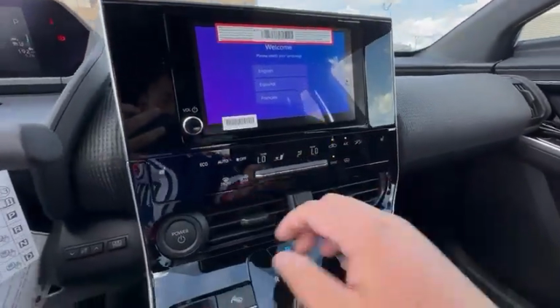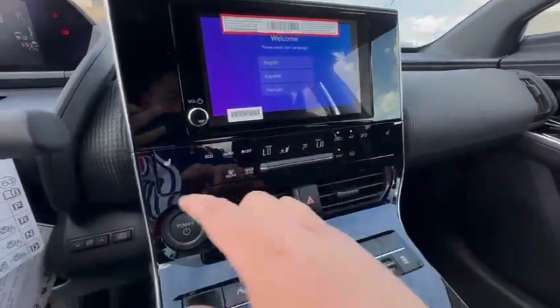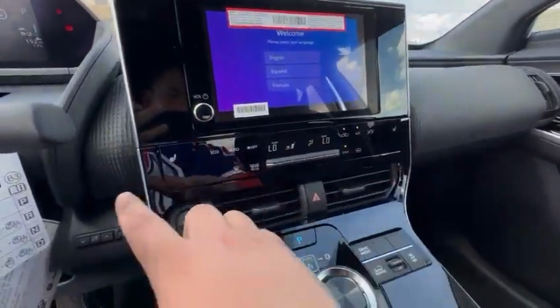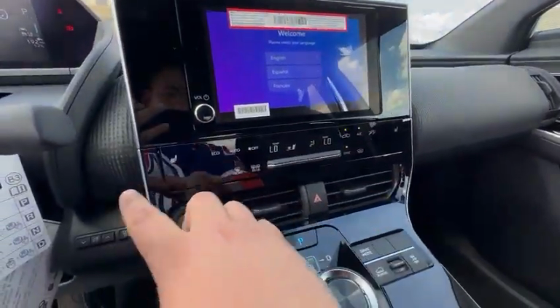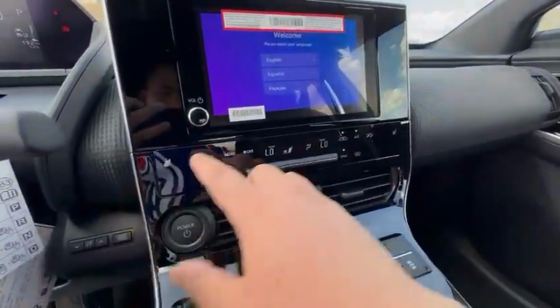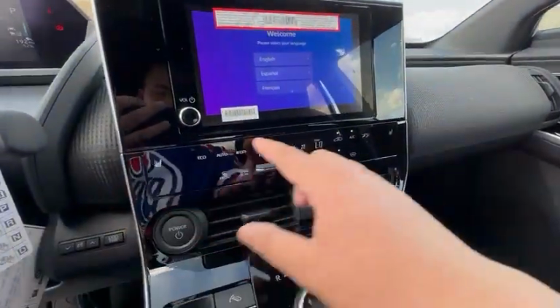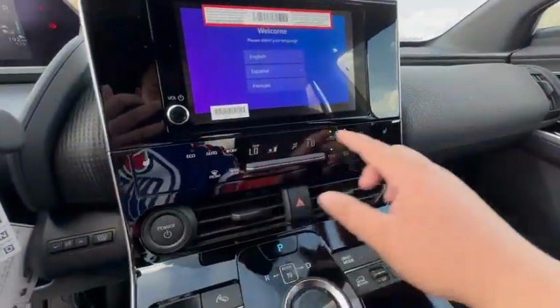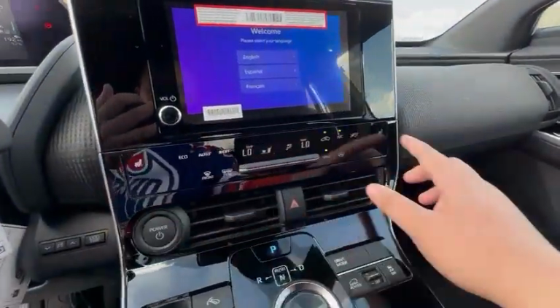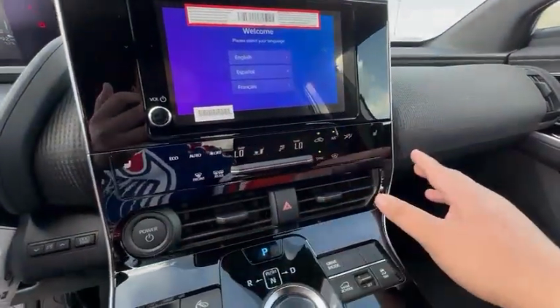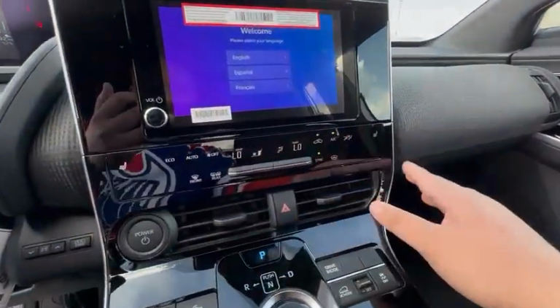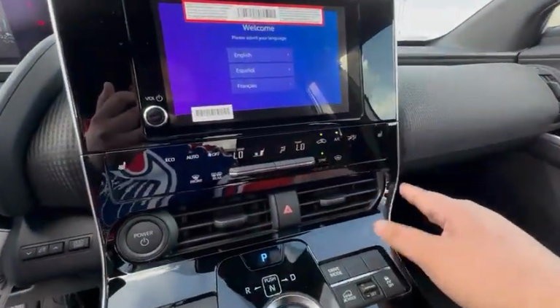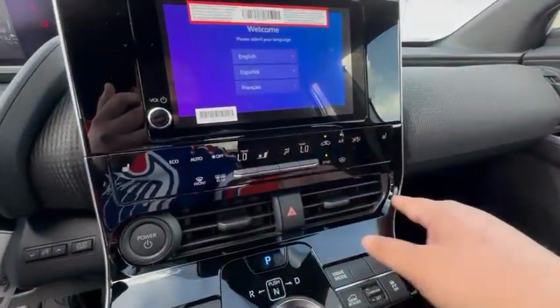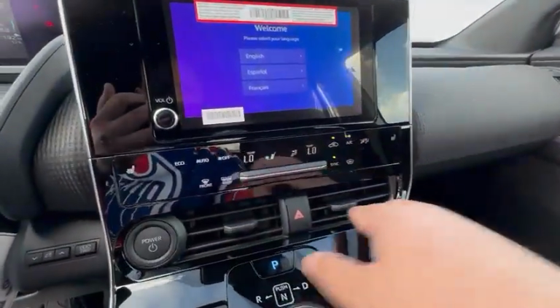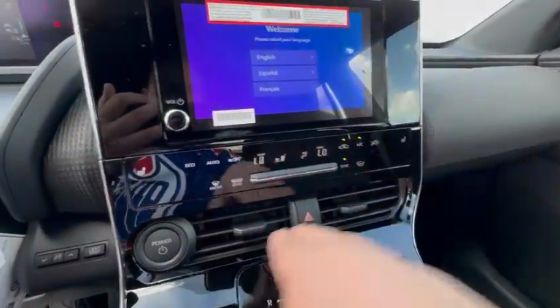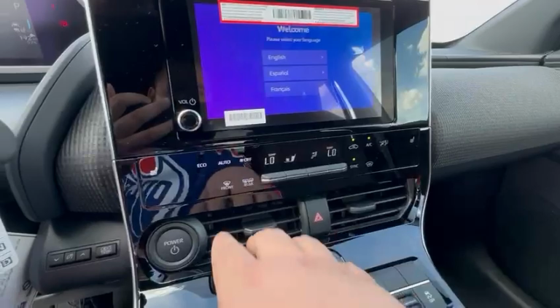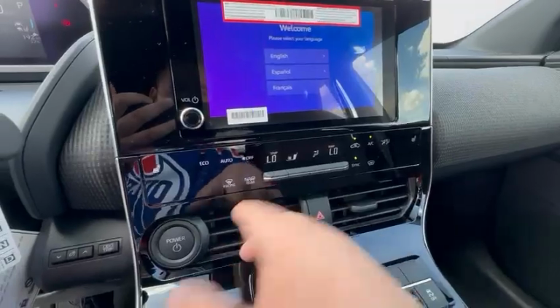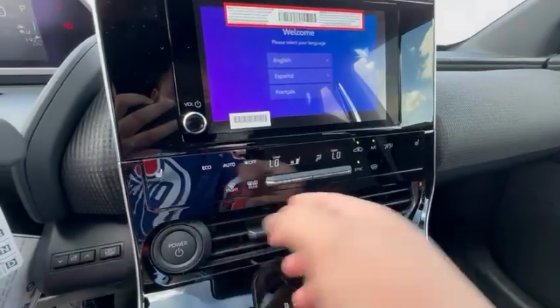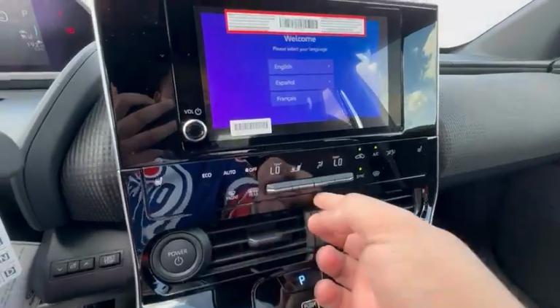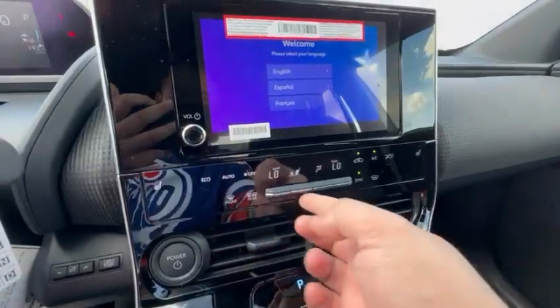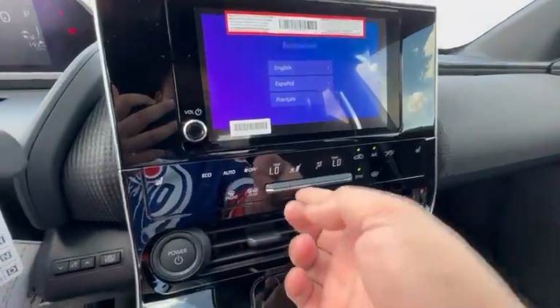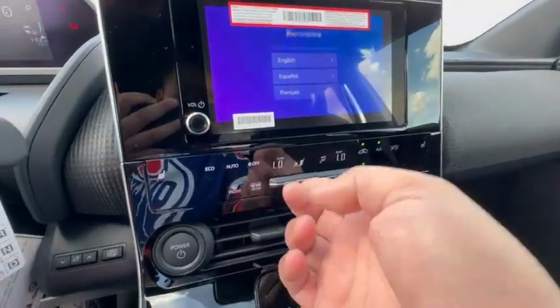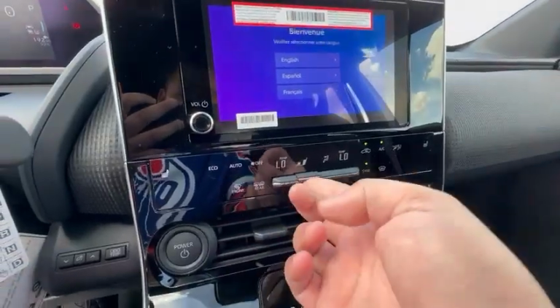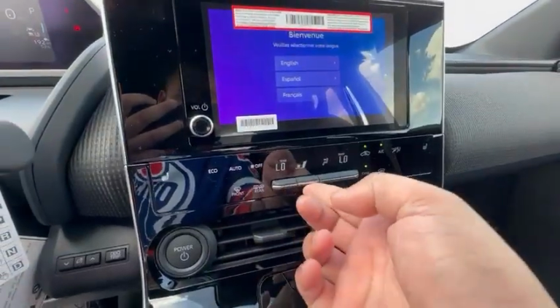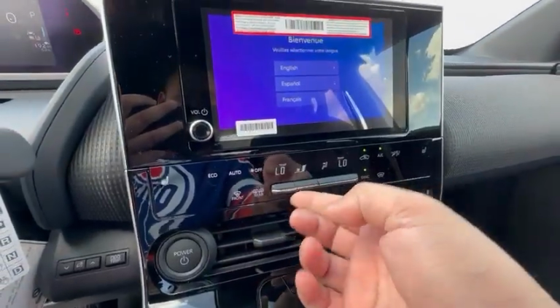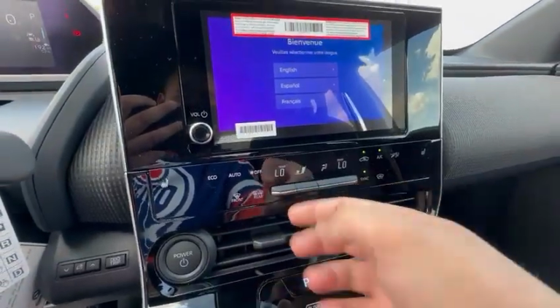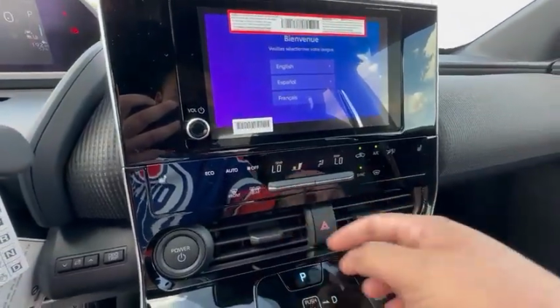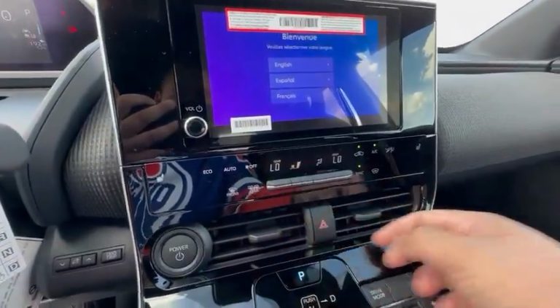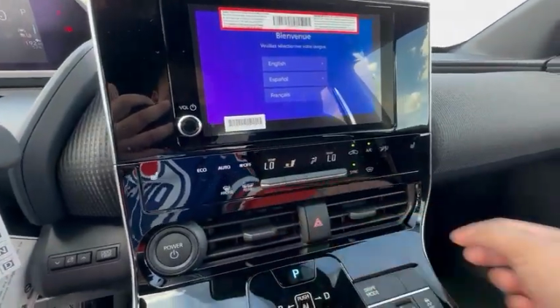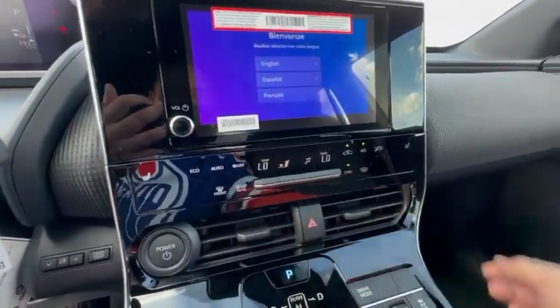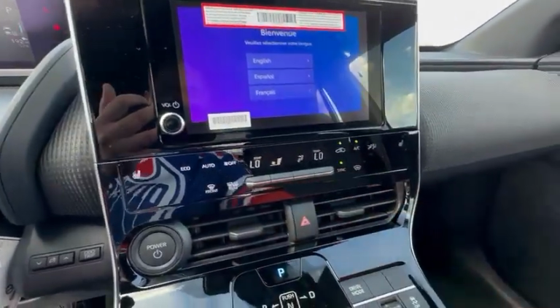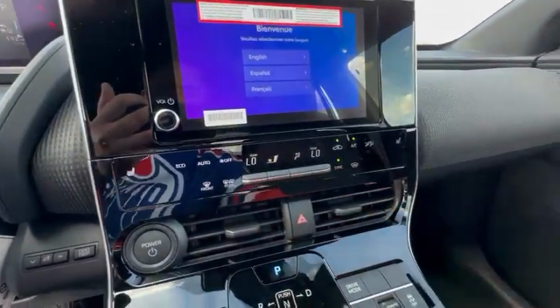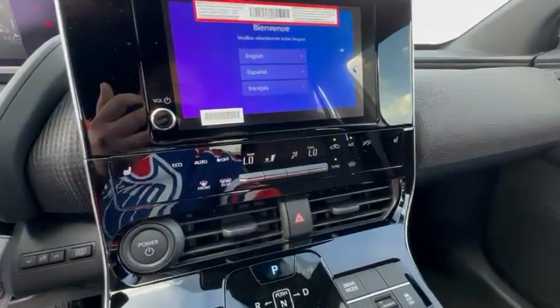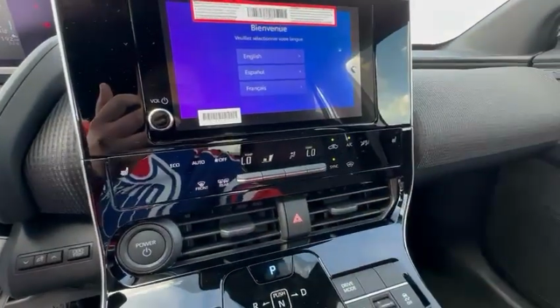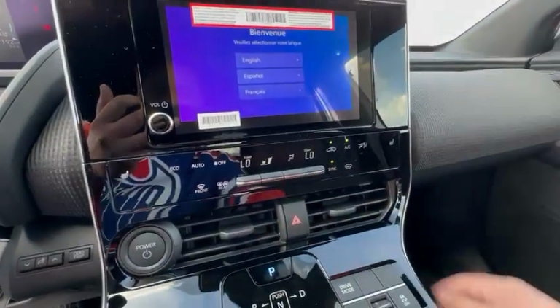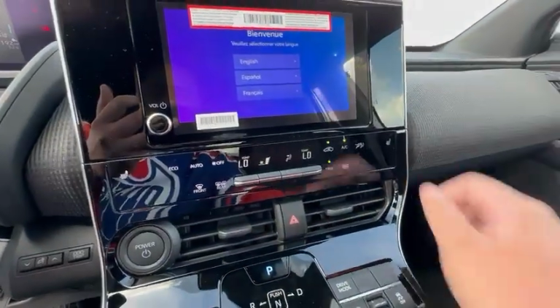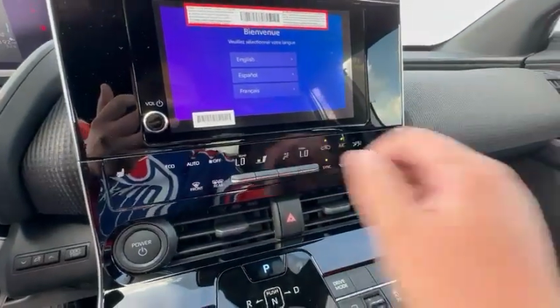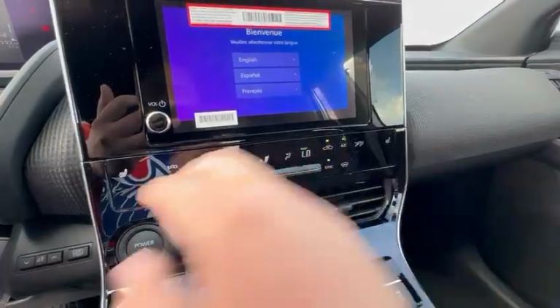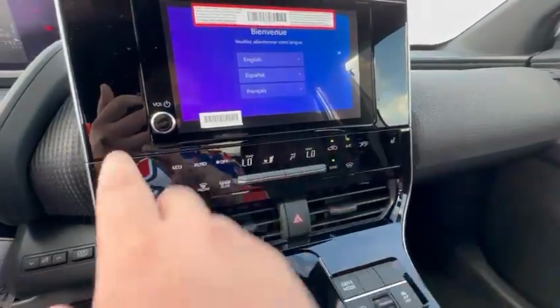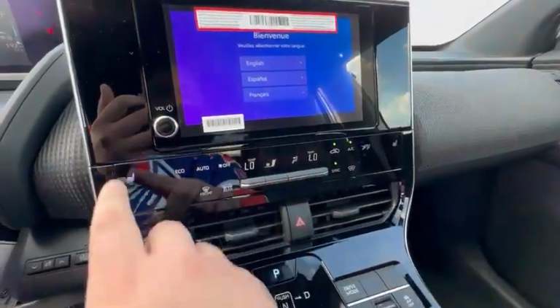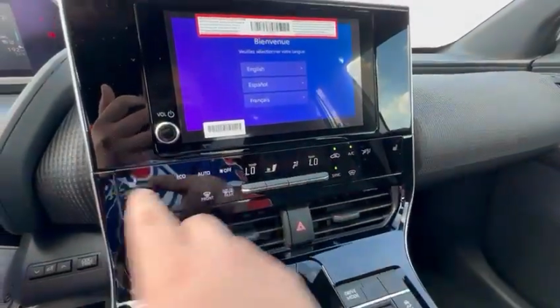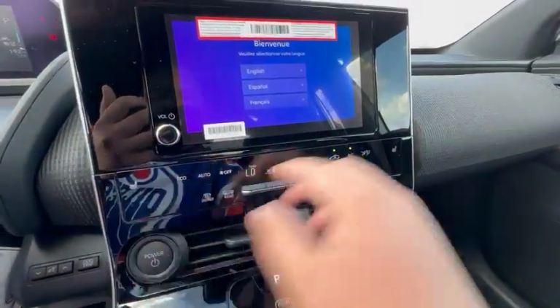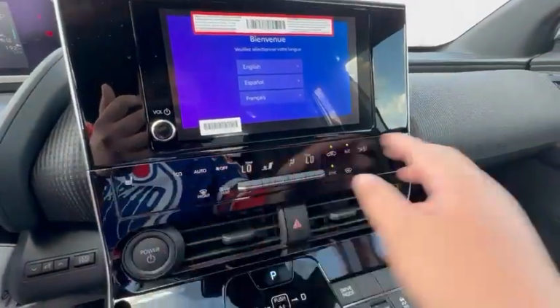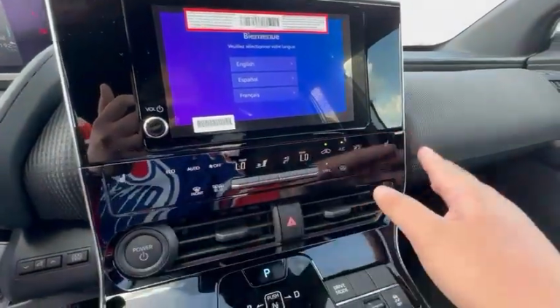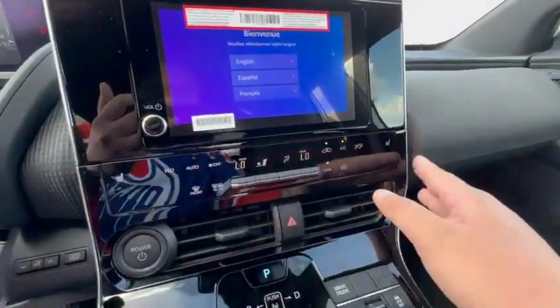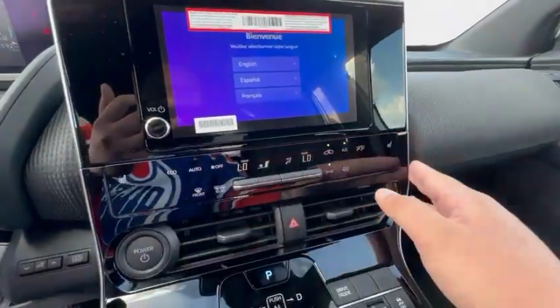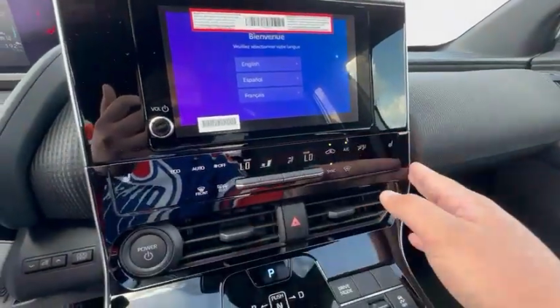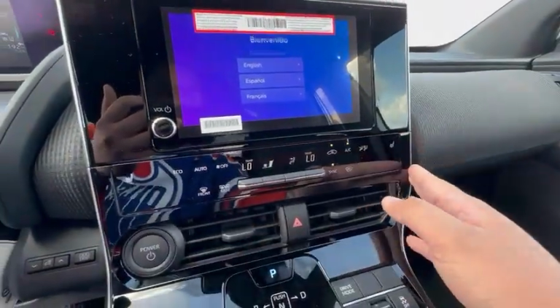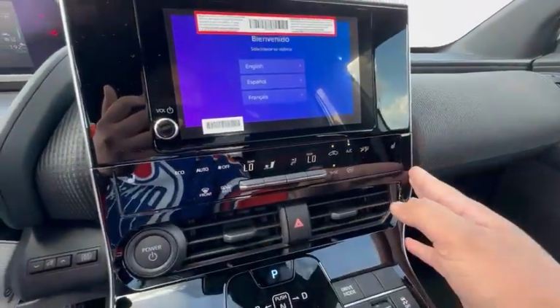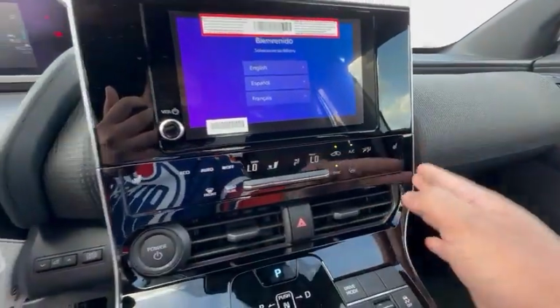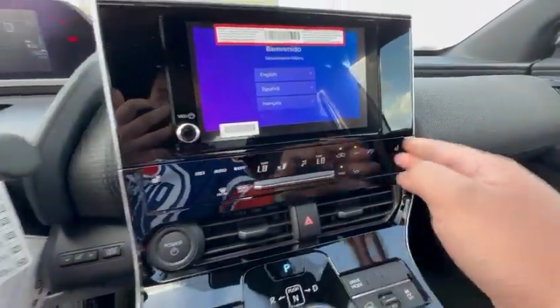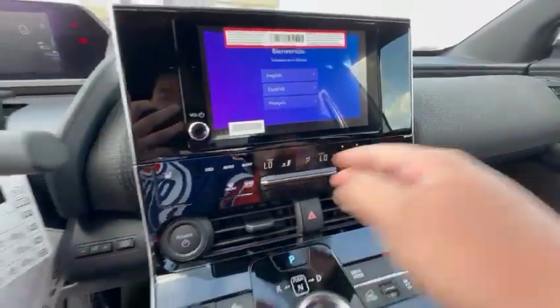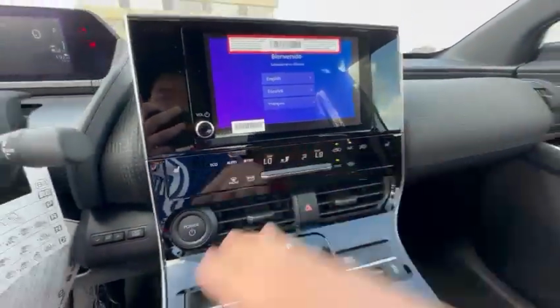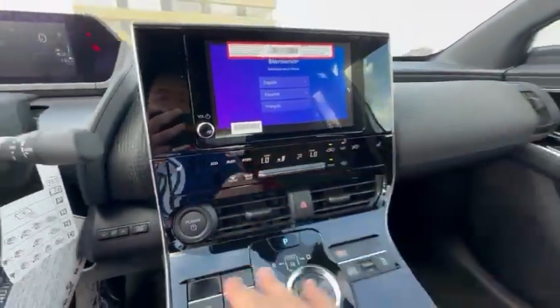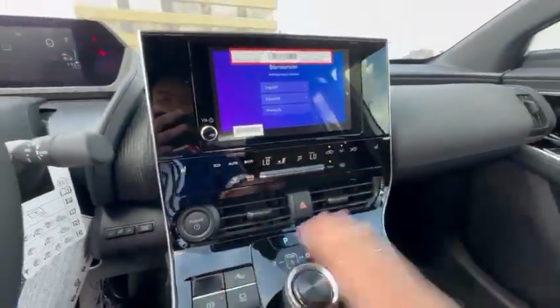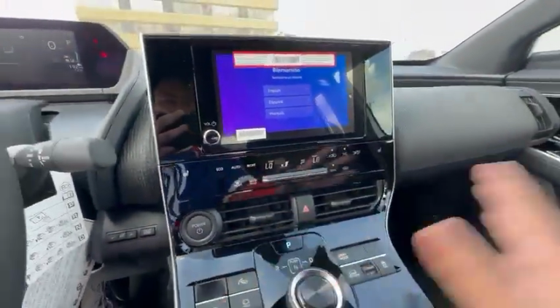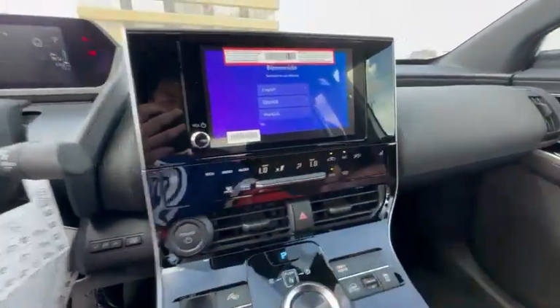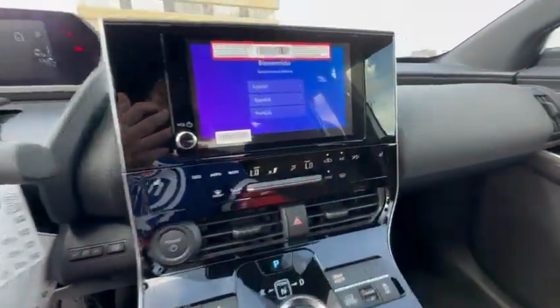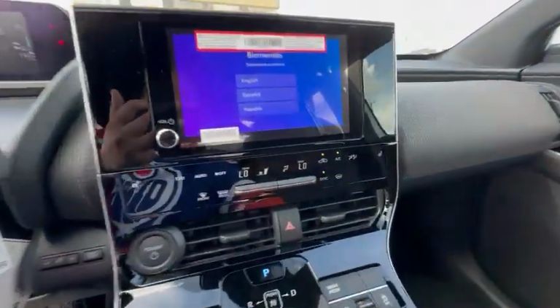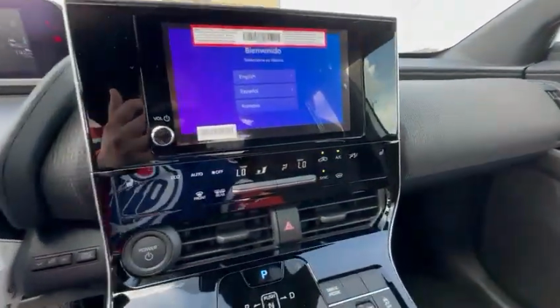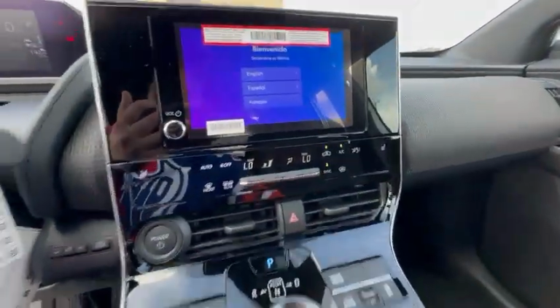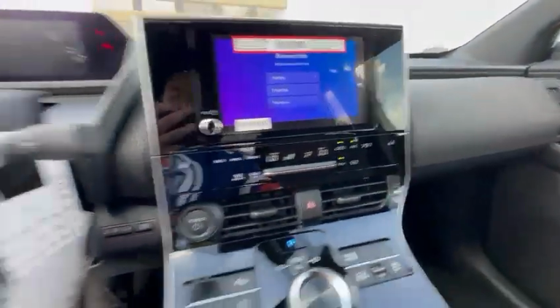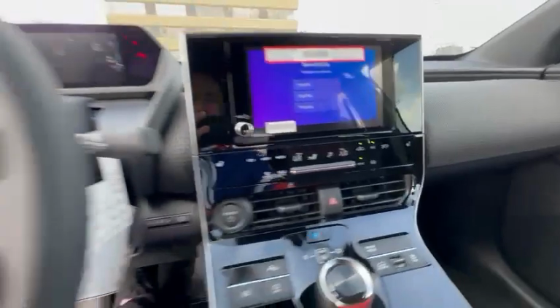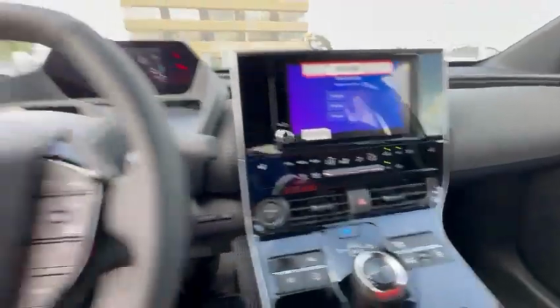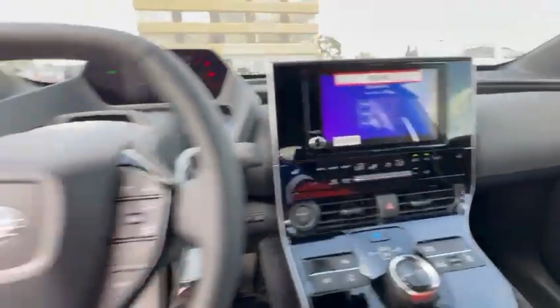And then just in the bottom here, you get all your climate controls for your AC, your heated seats, and all of that good stuff.